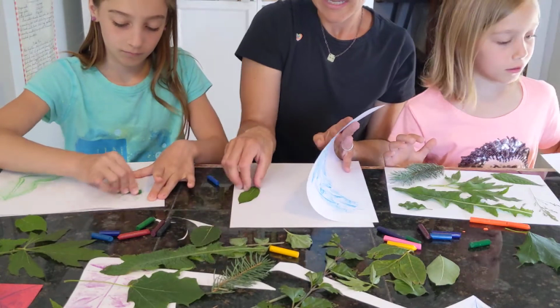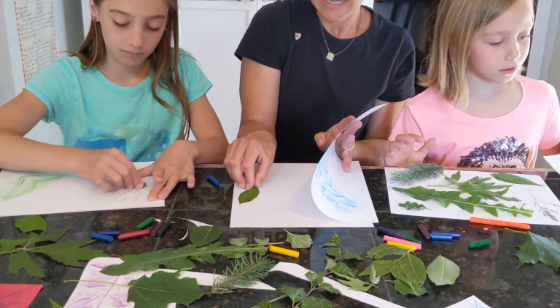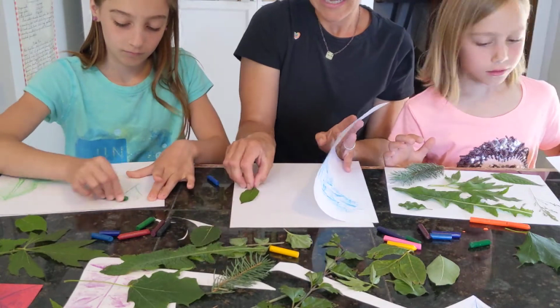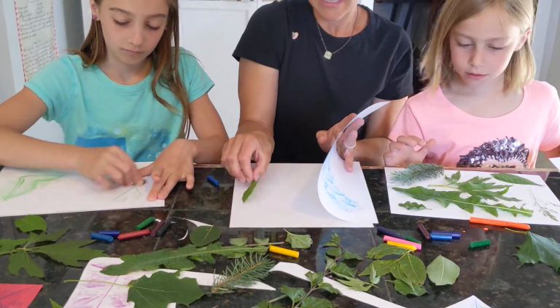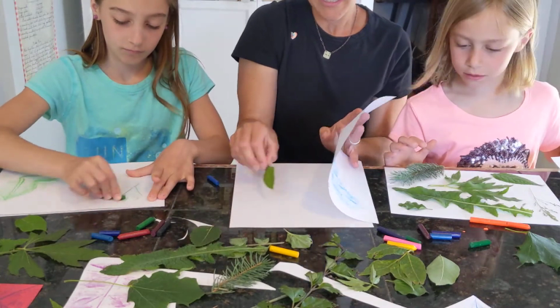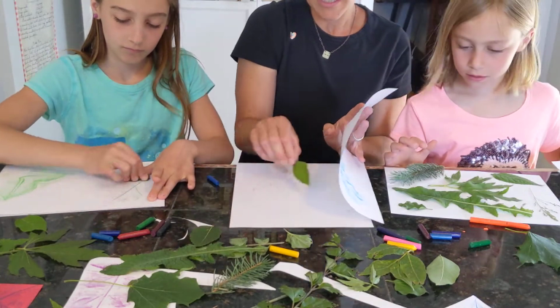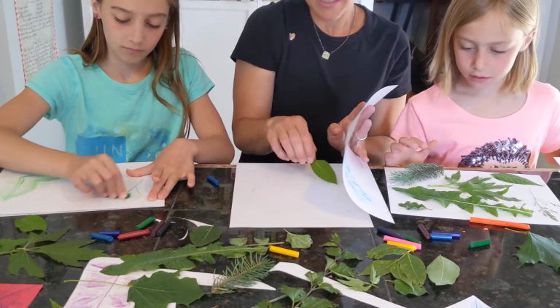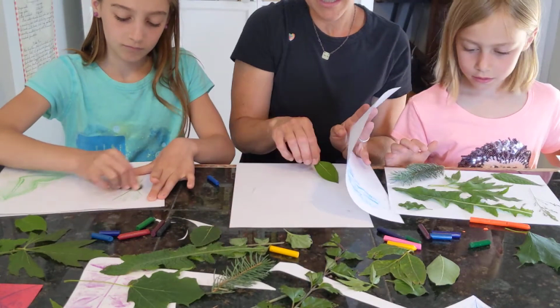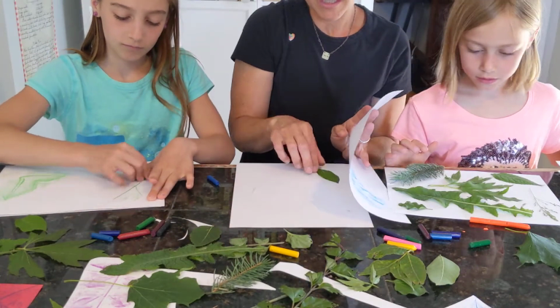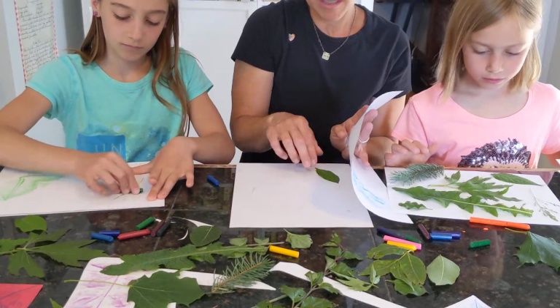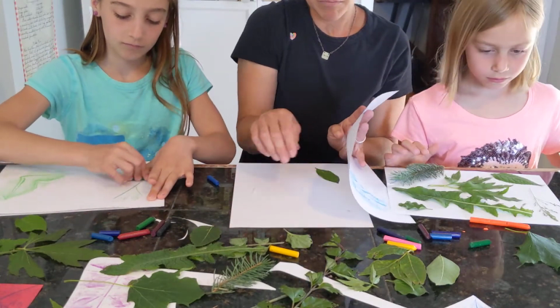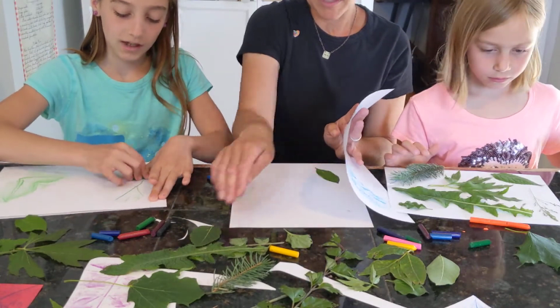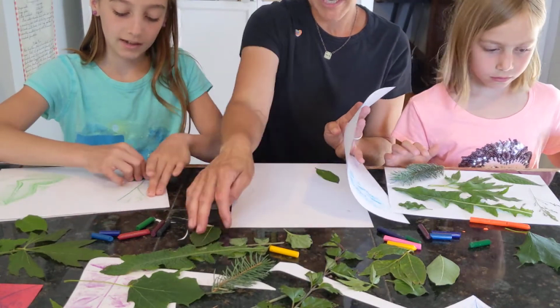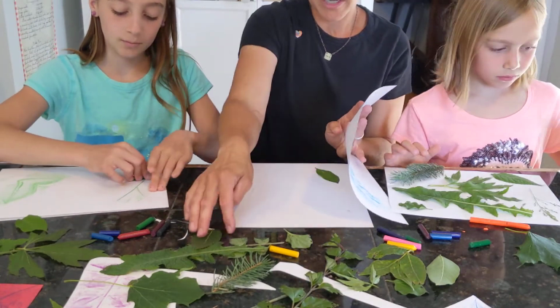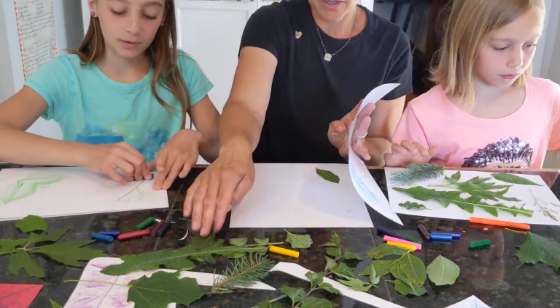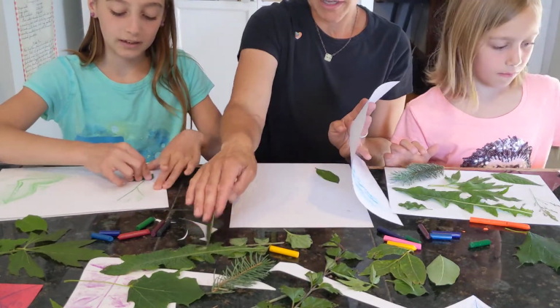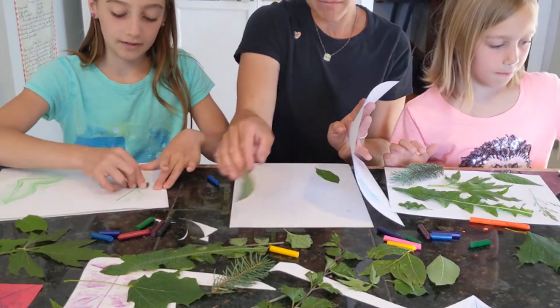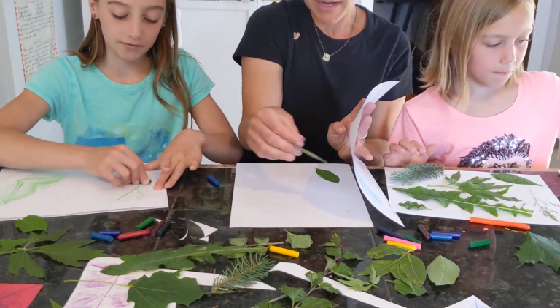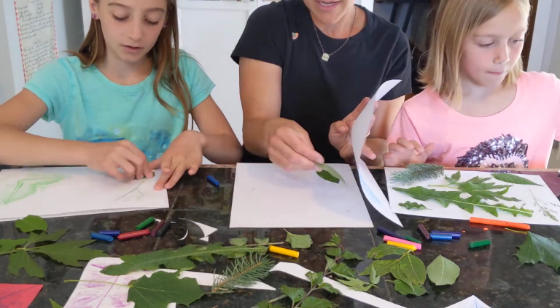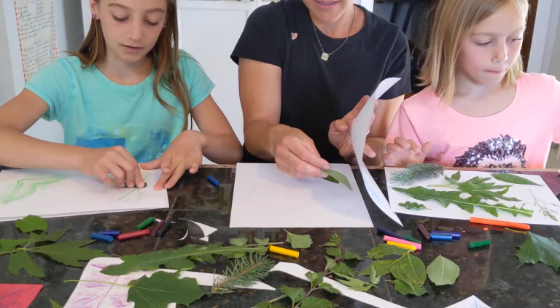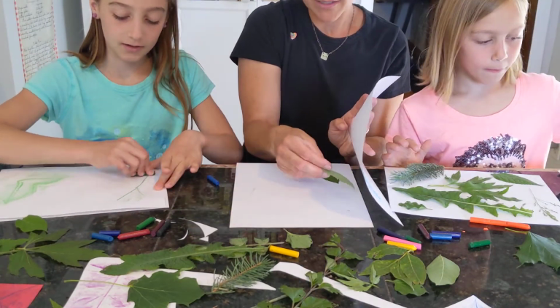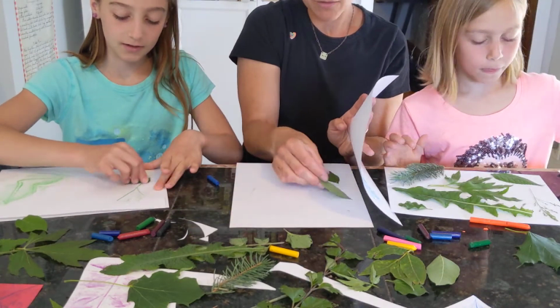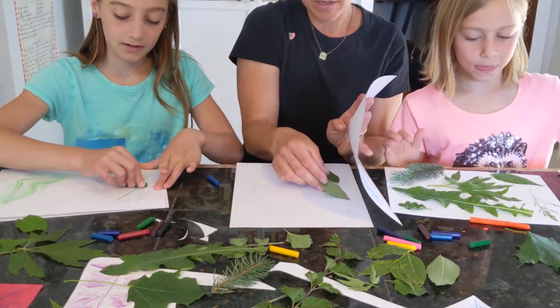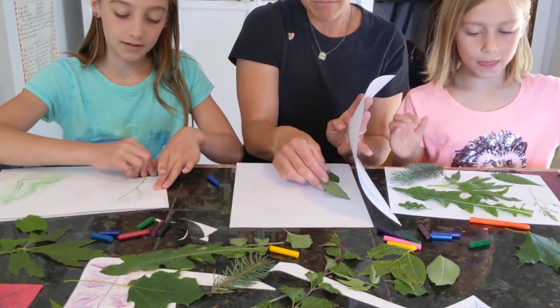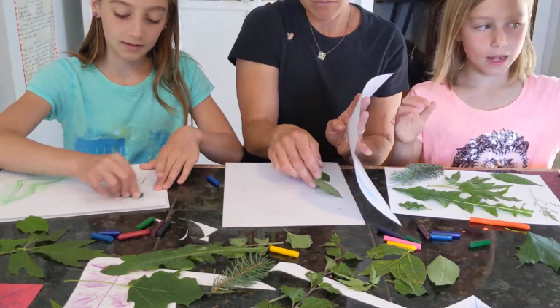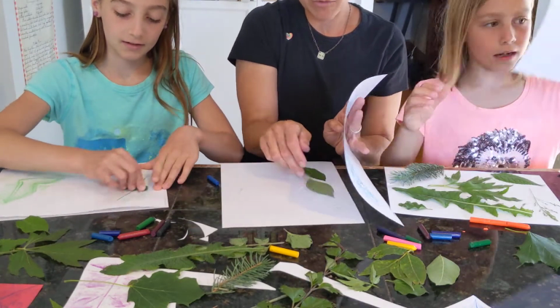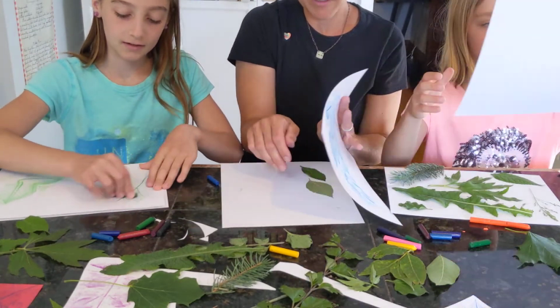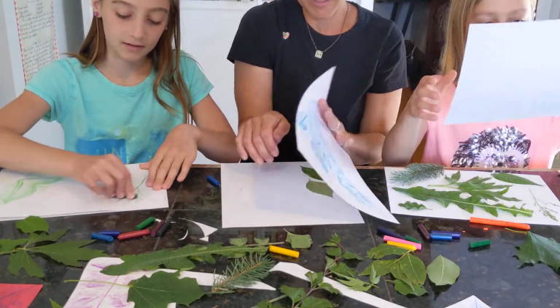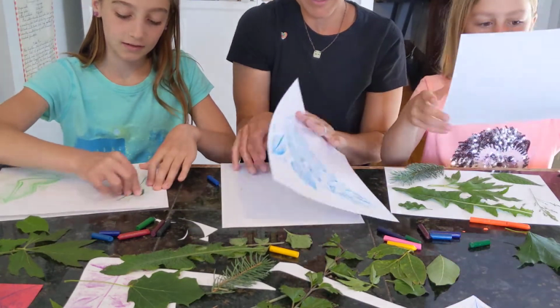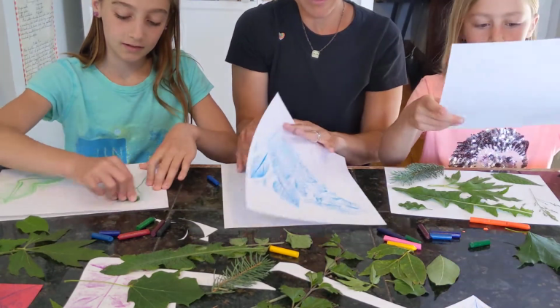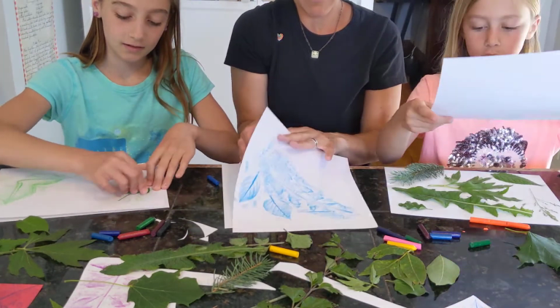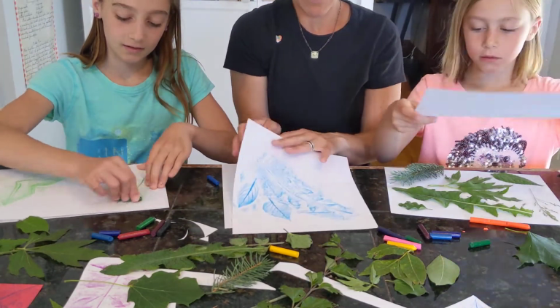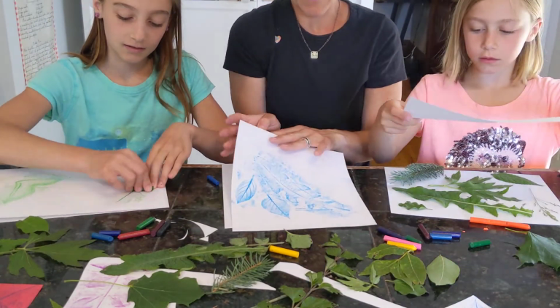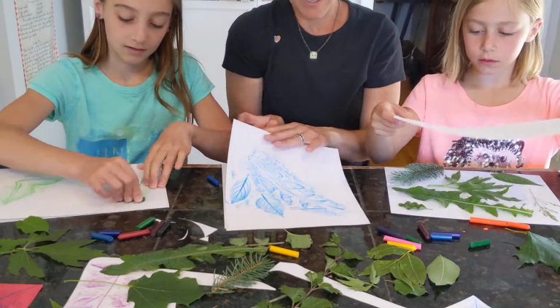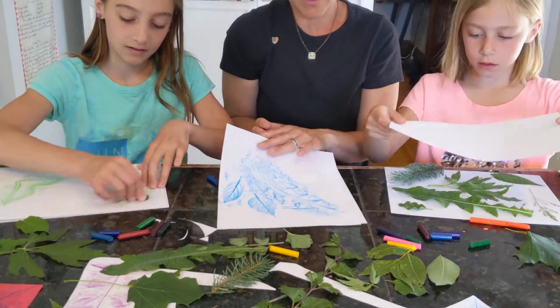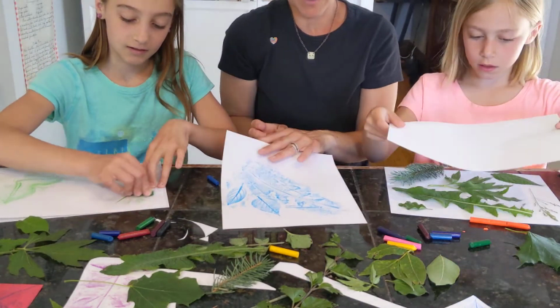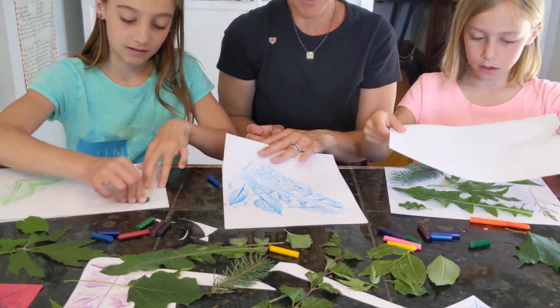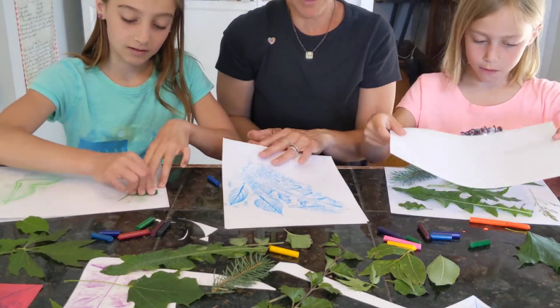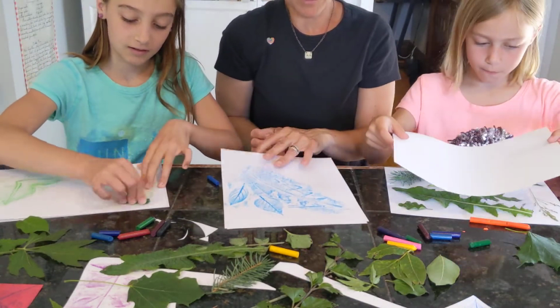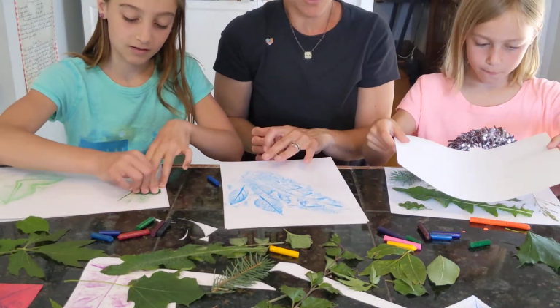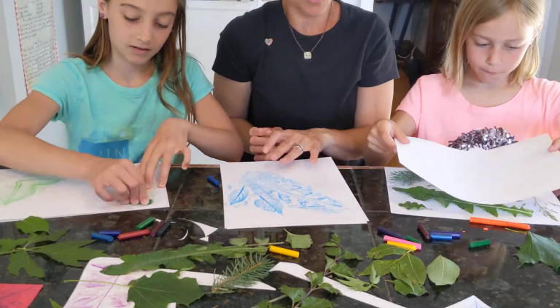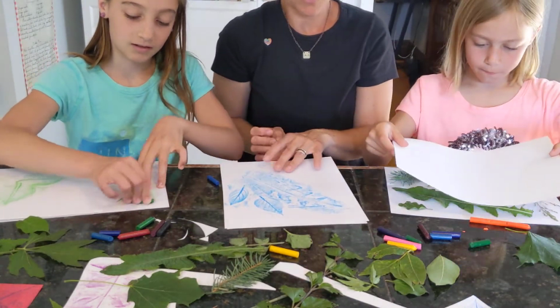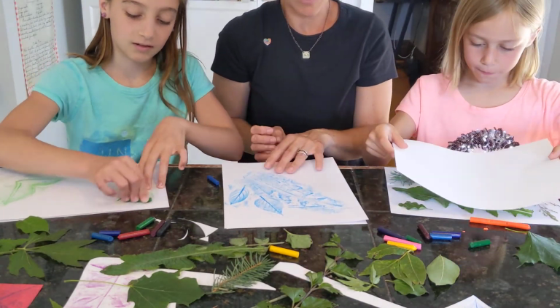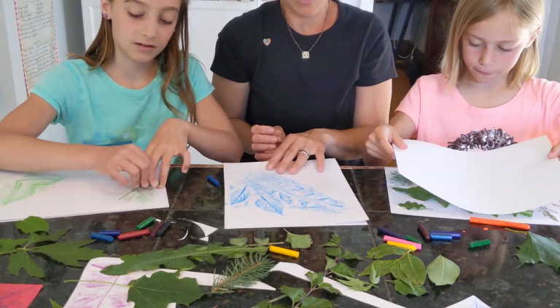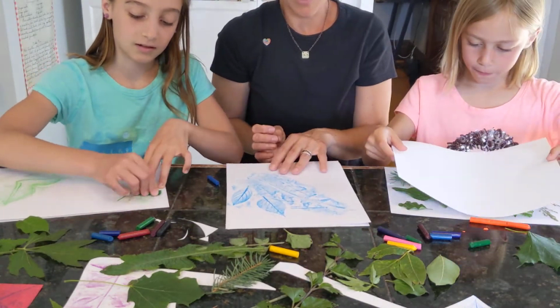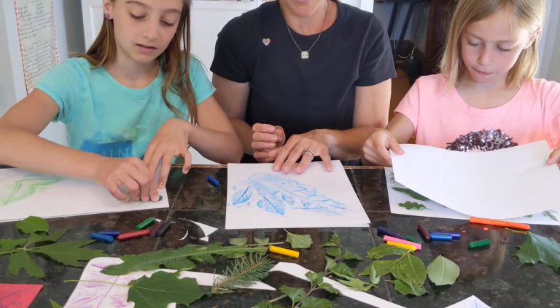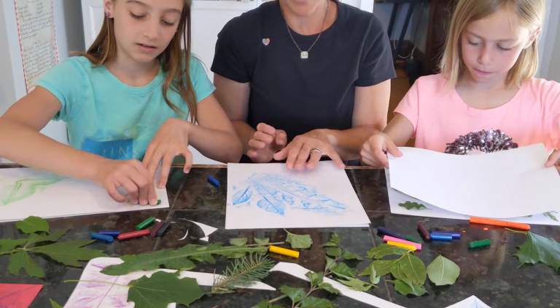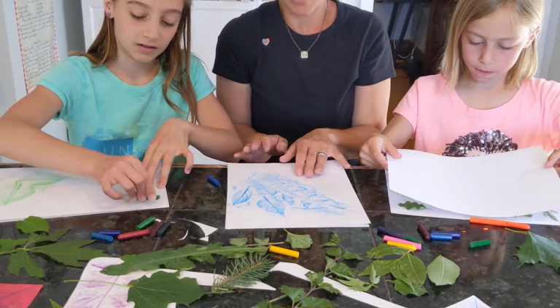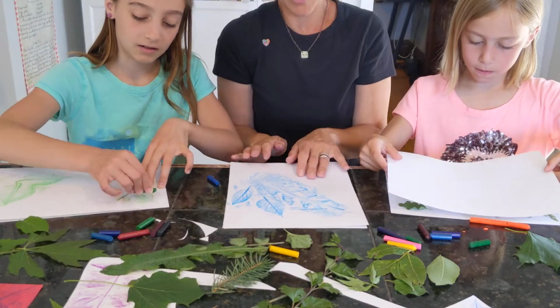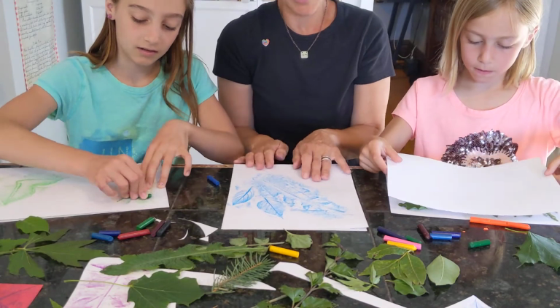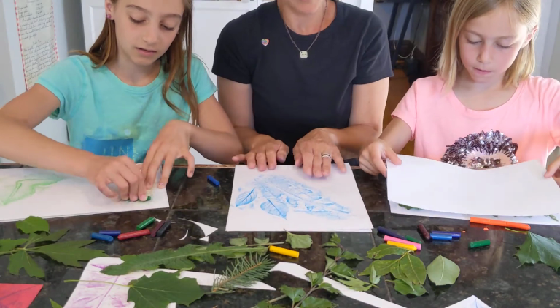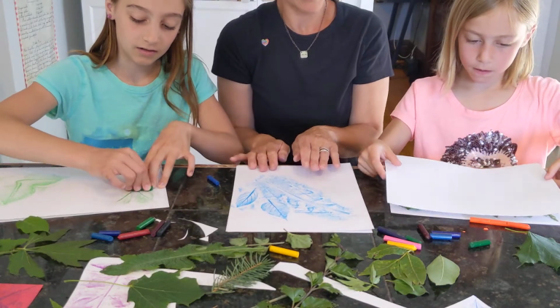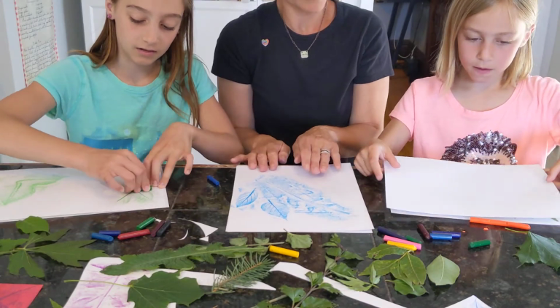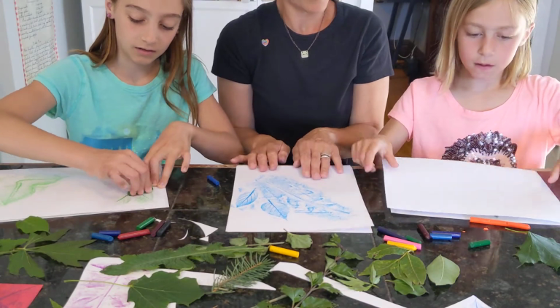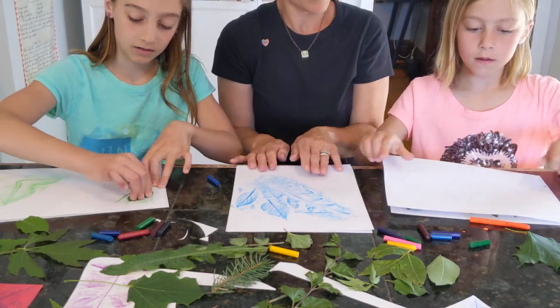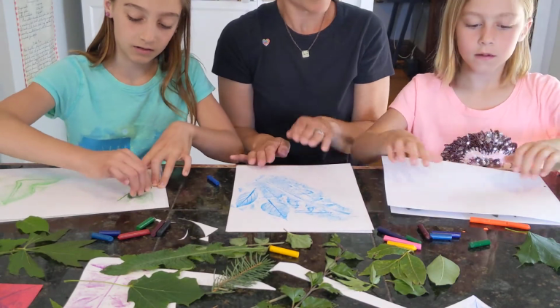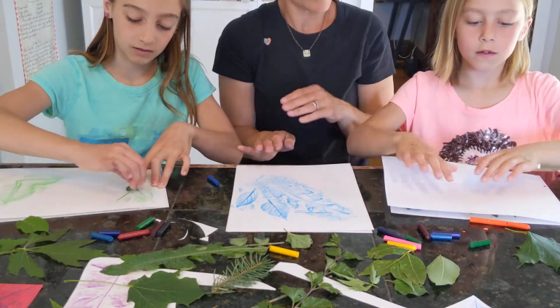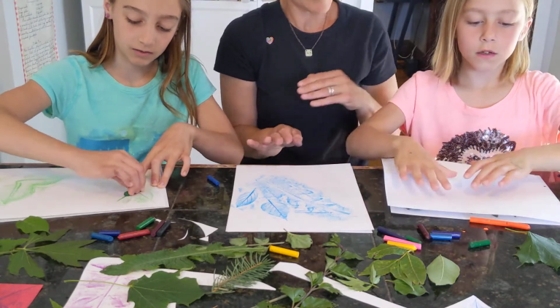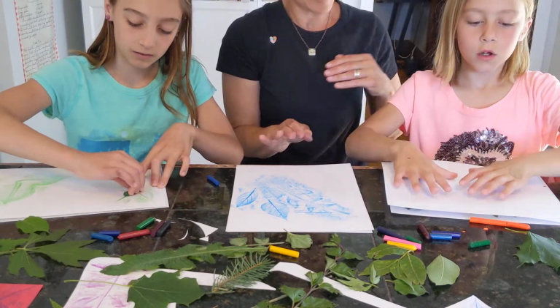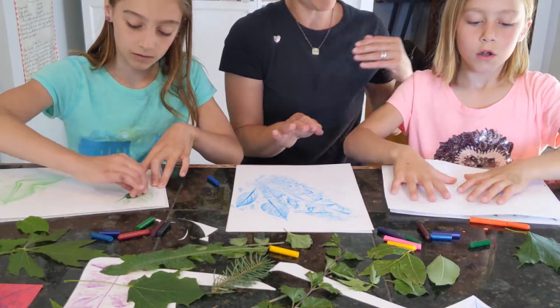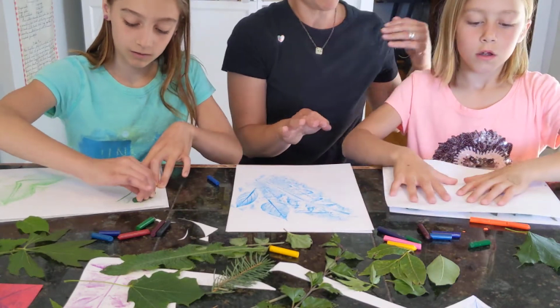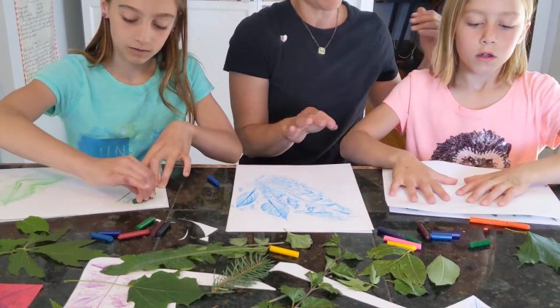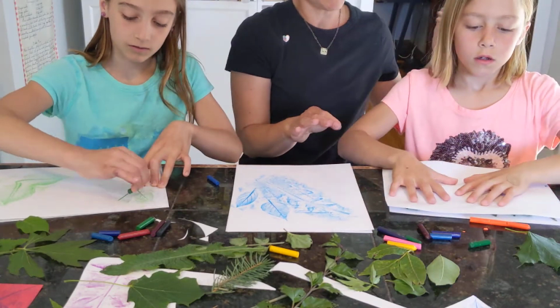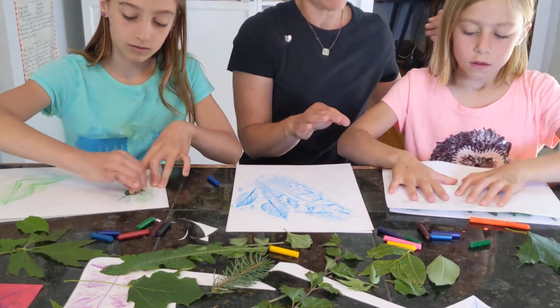I like to keep layering mine. So I'm moving leaves around and I'm going to use another color on top of it.